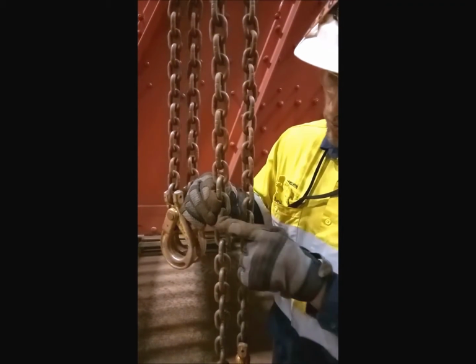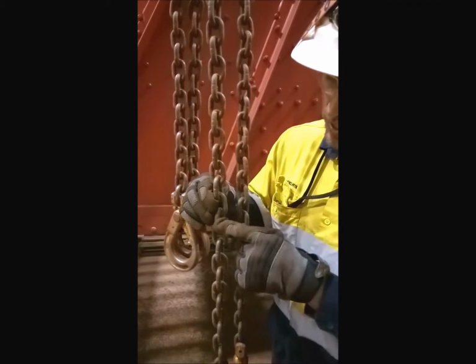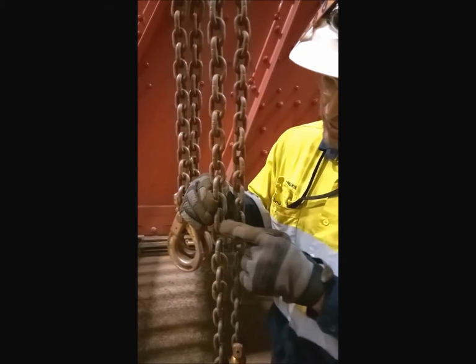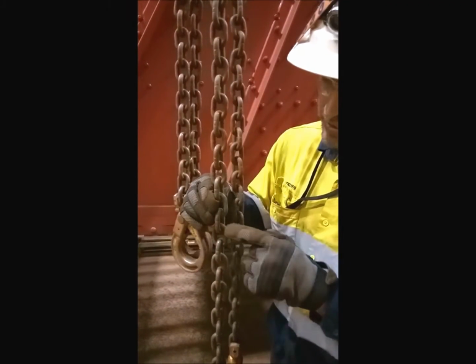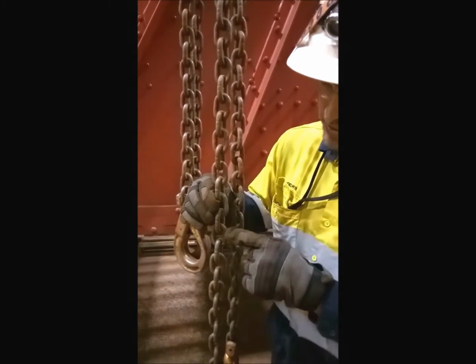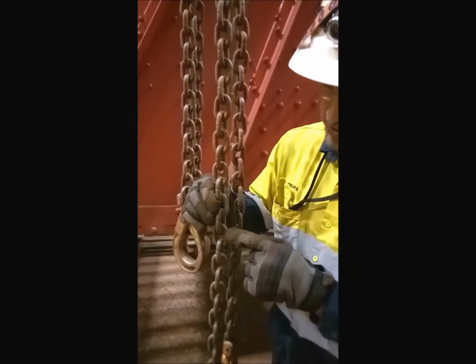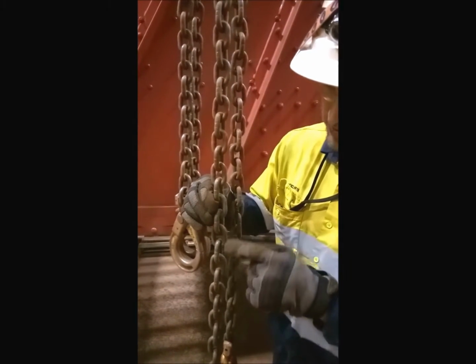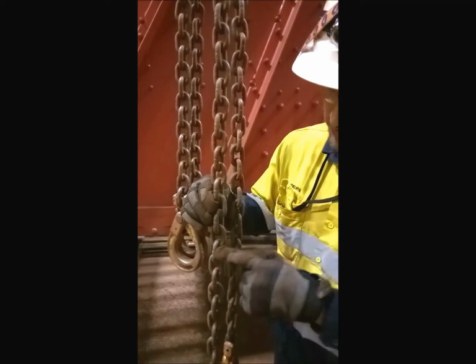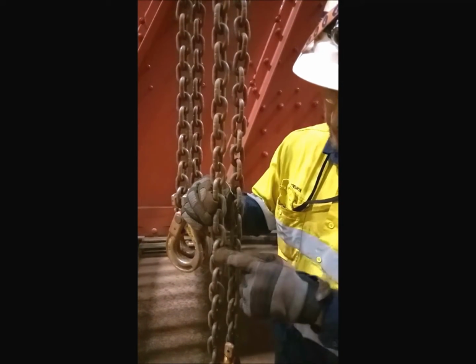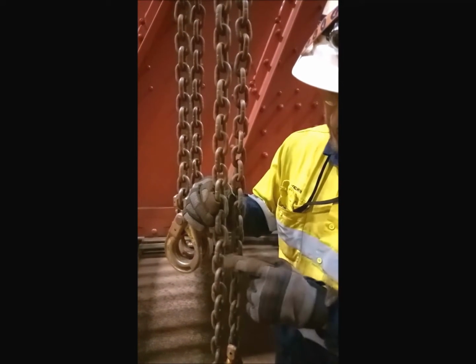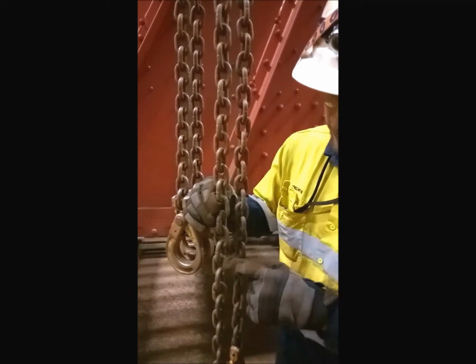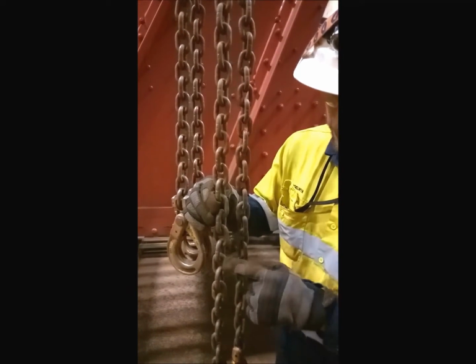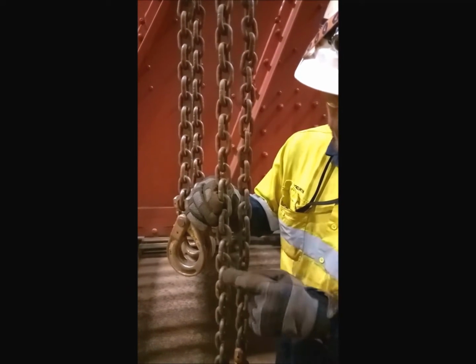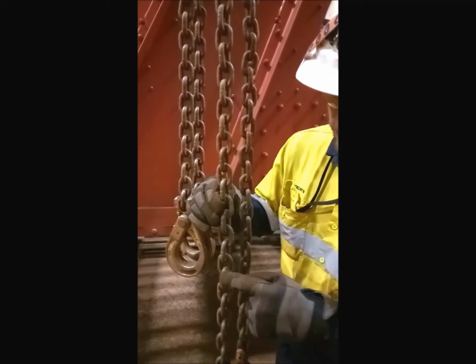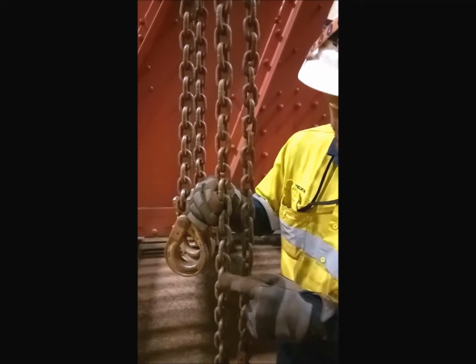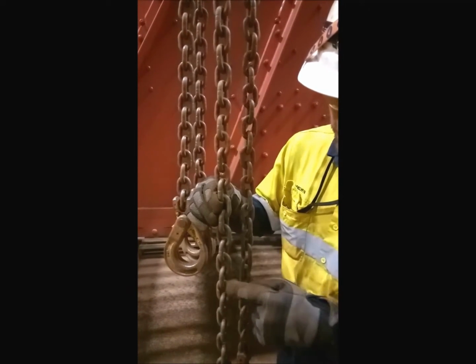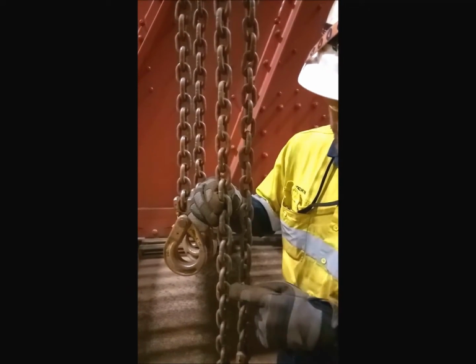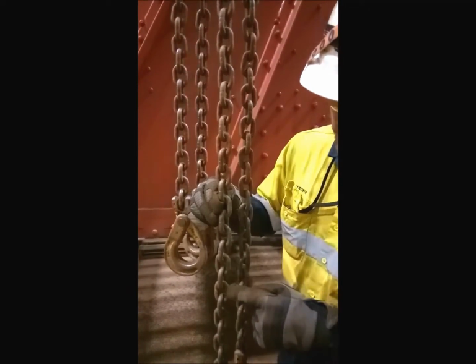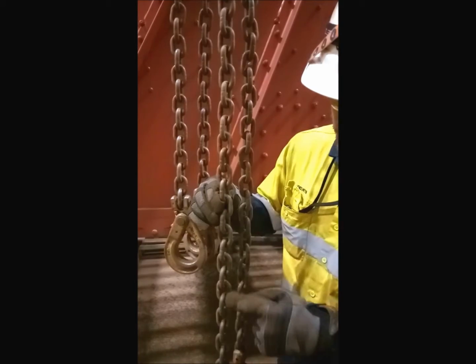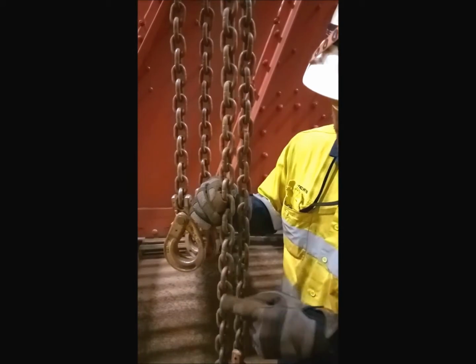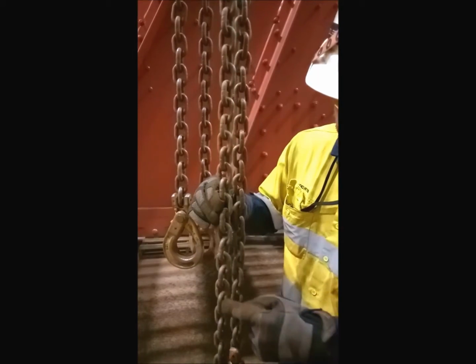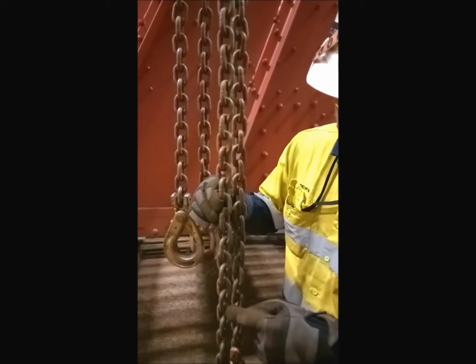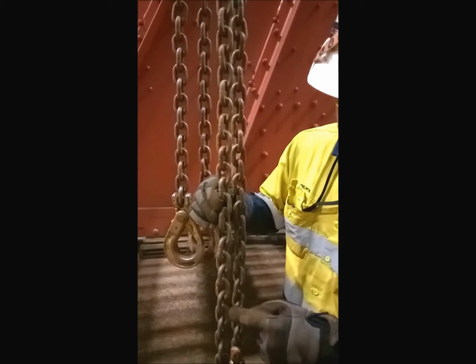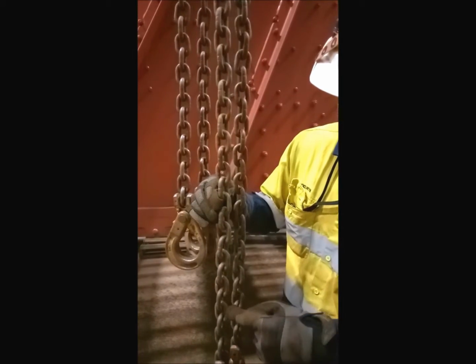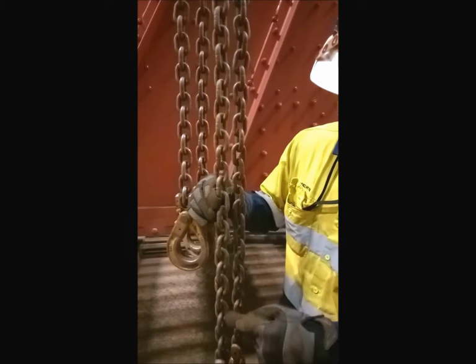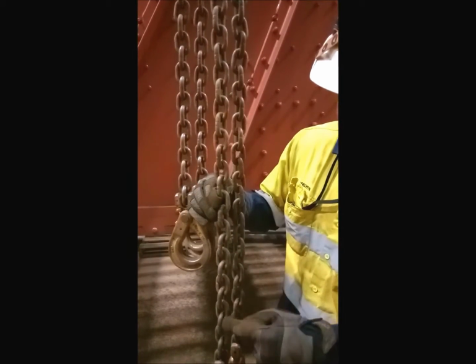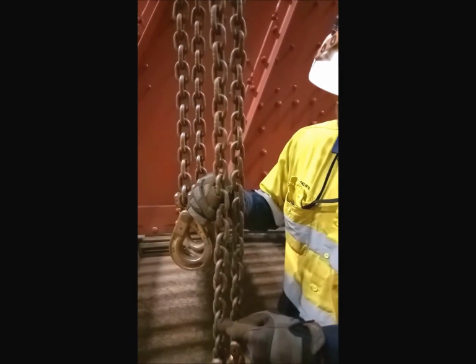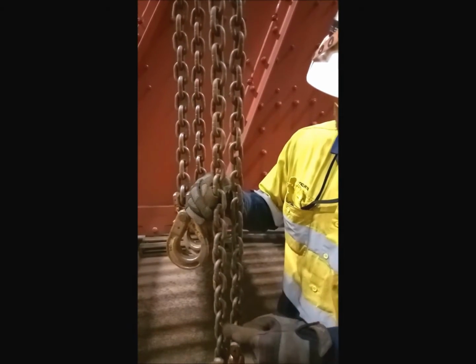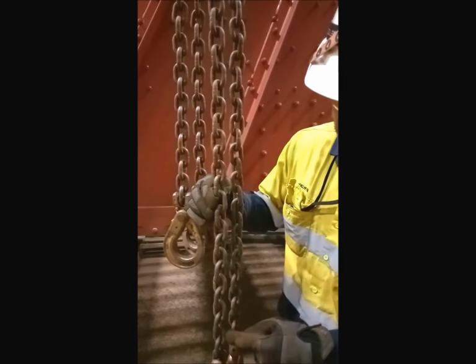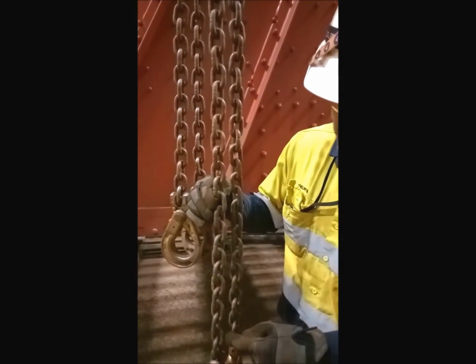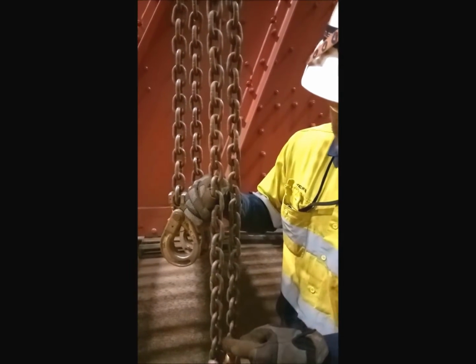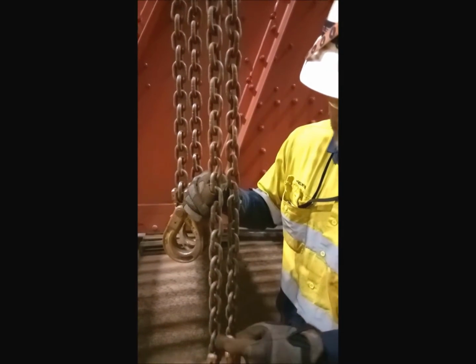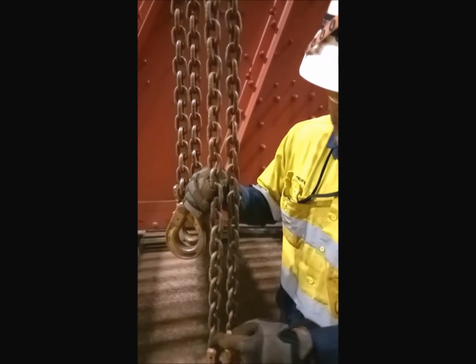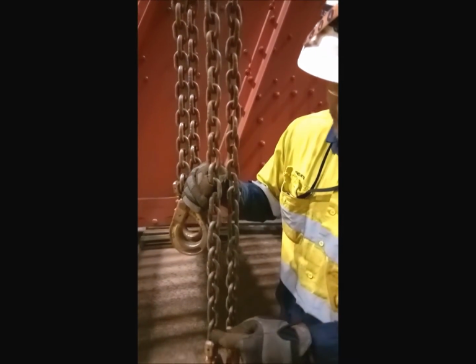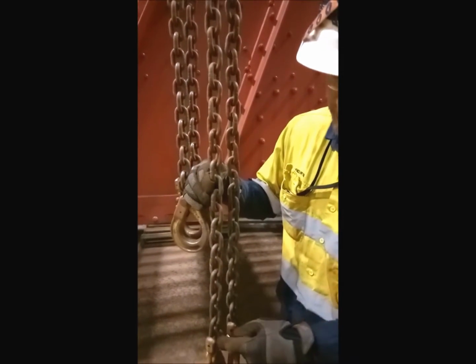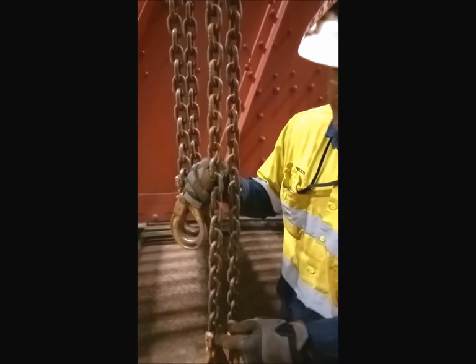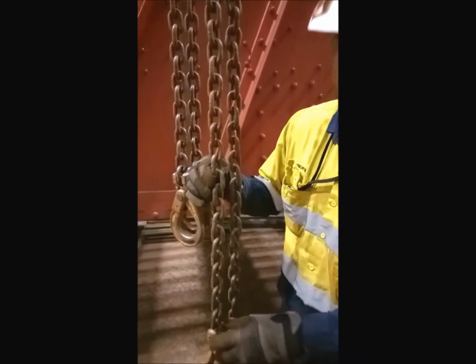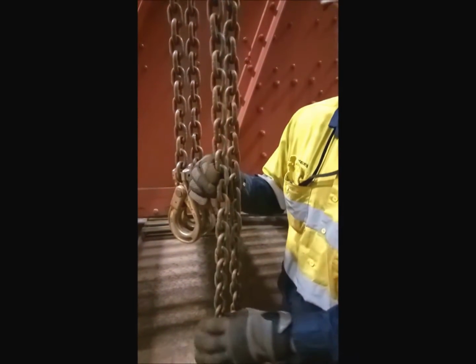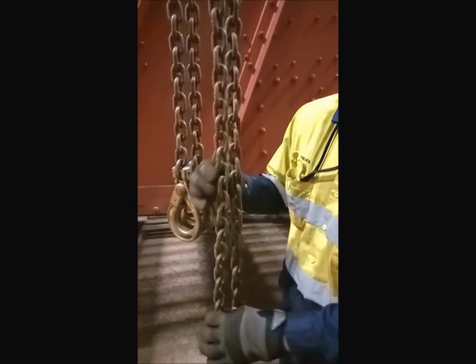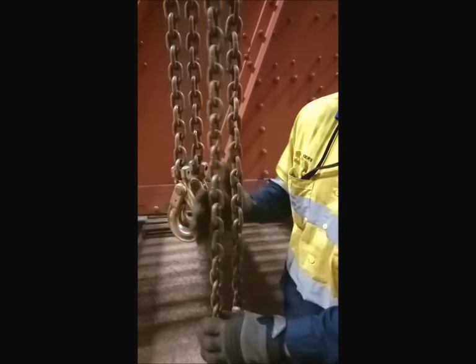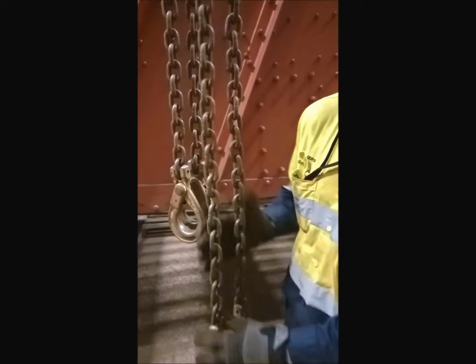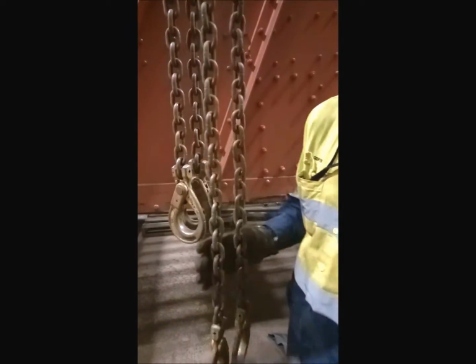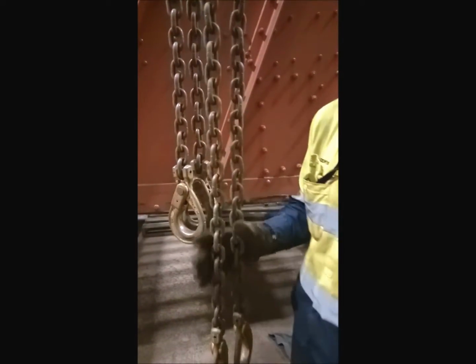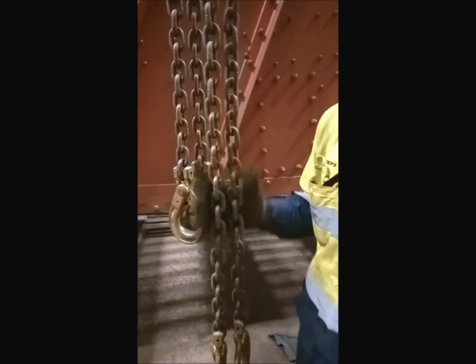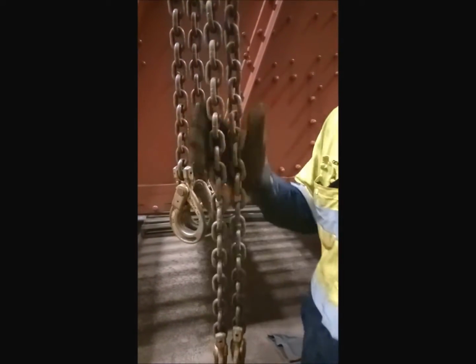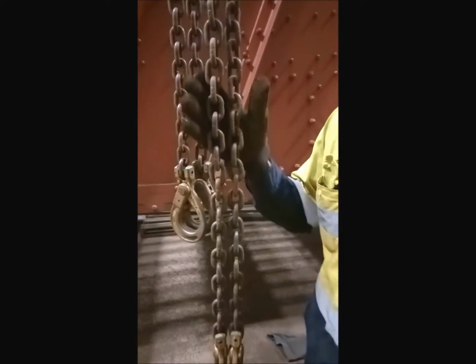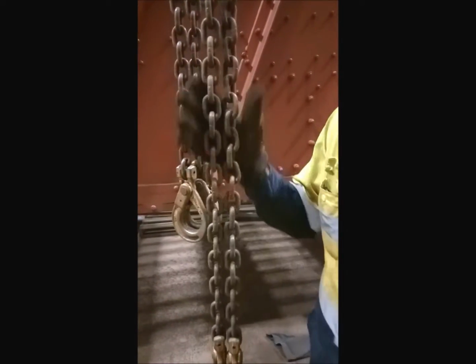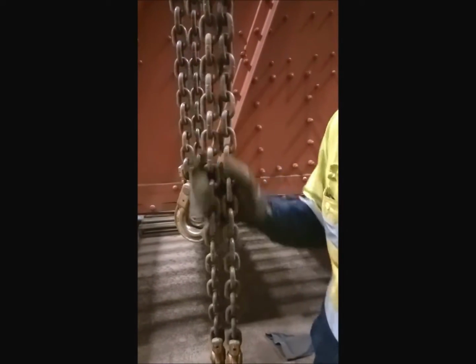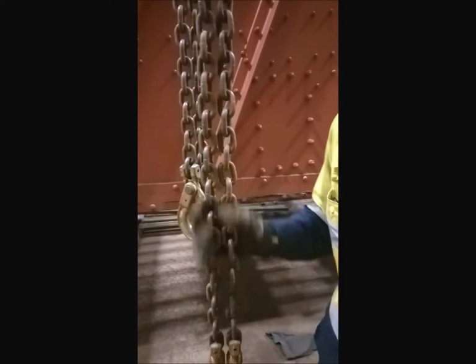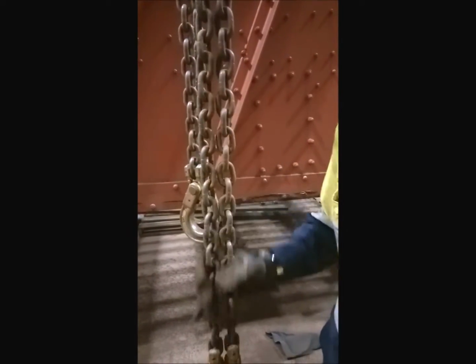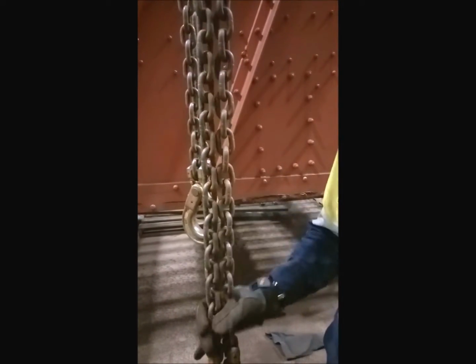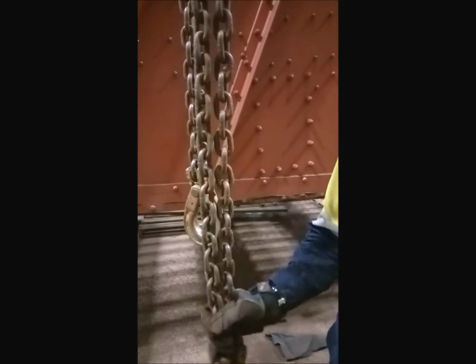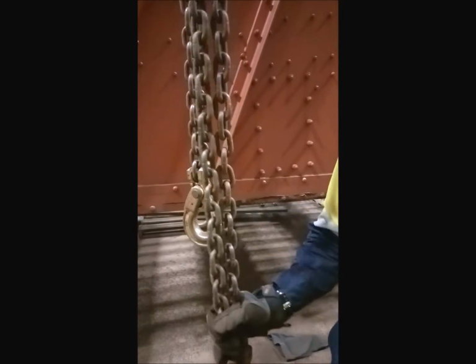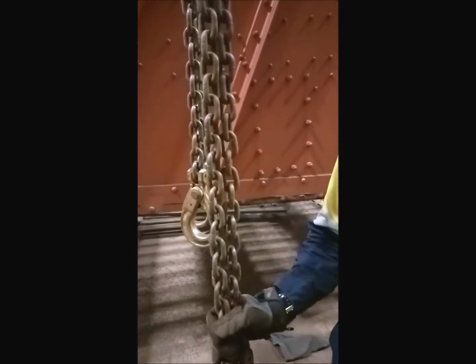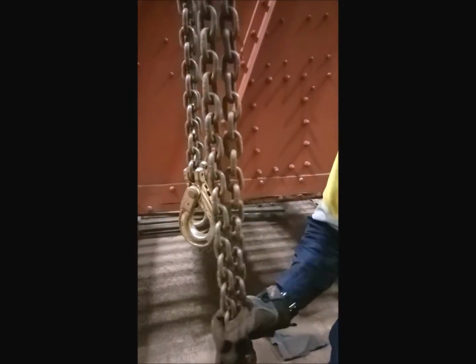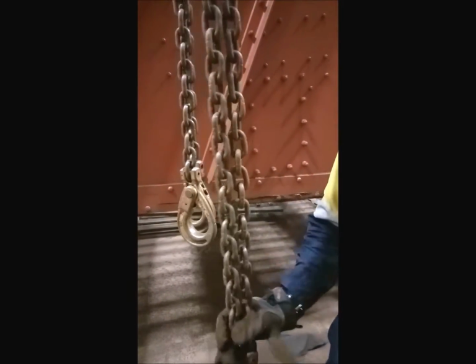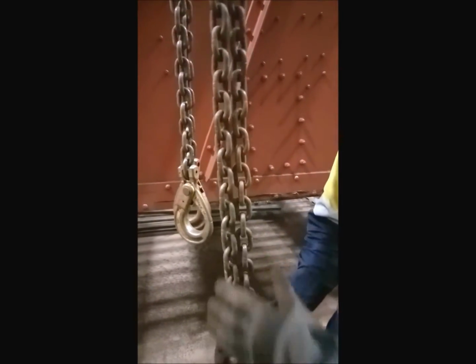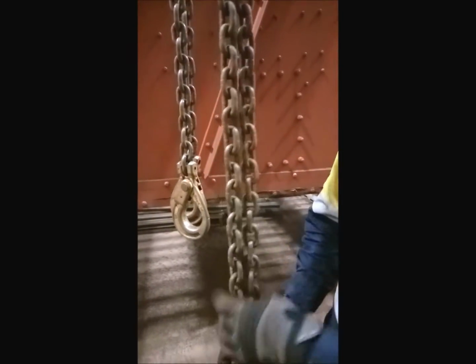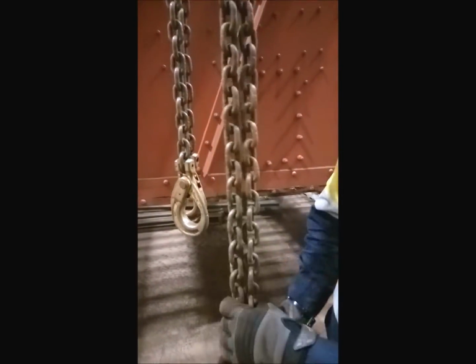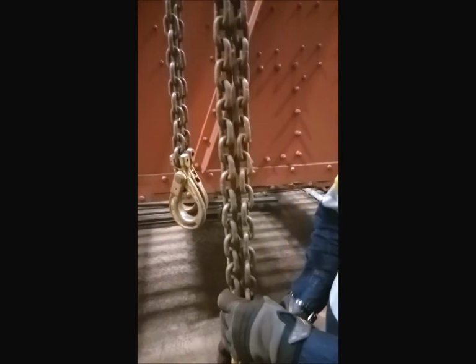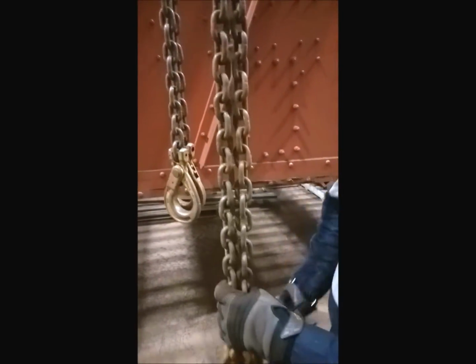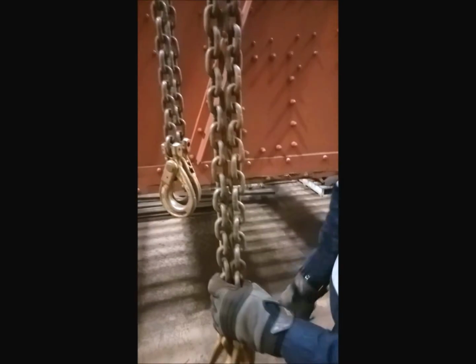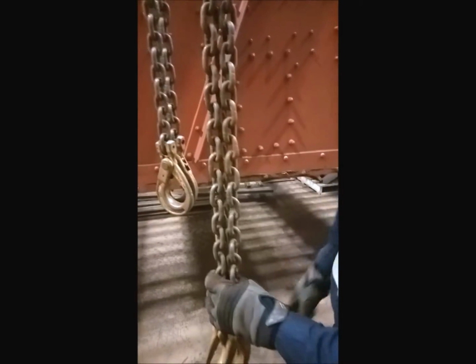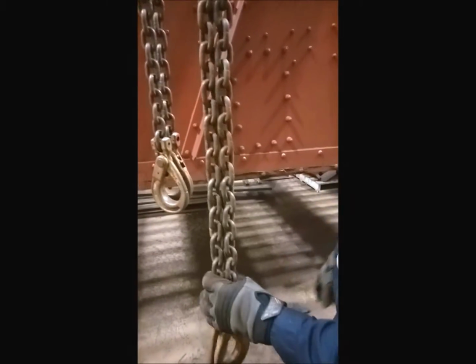One, two, three, four, five, six, seven, eight, nine, ten, eleven, twelve. We've got 12 links we need to shorten.